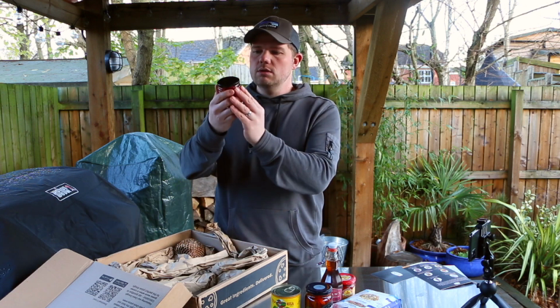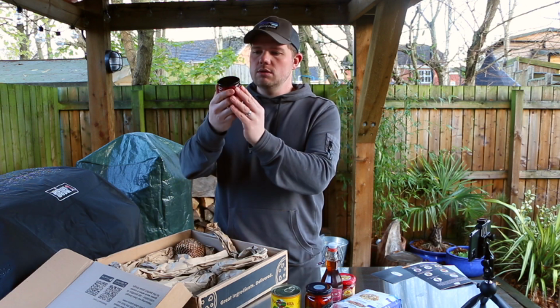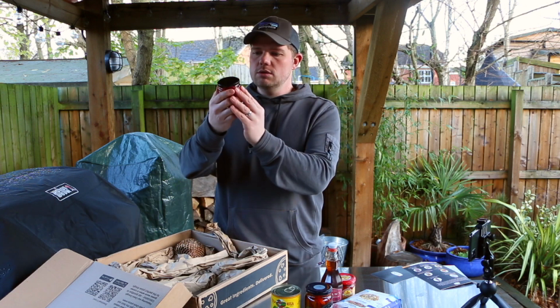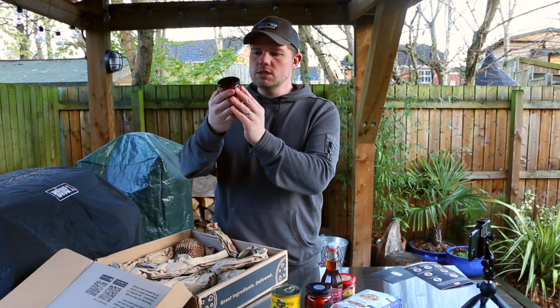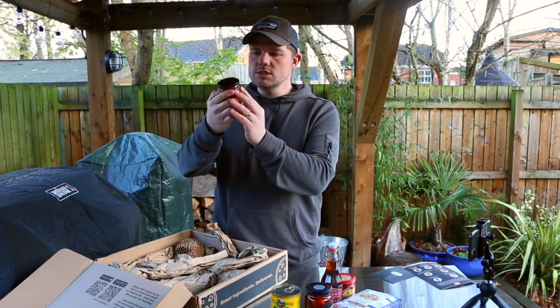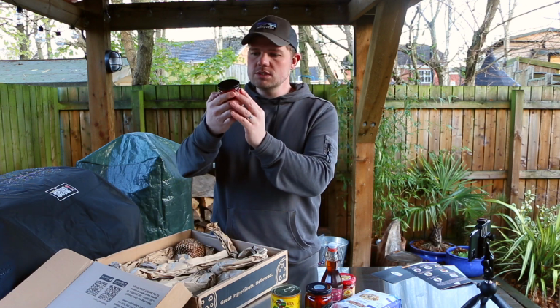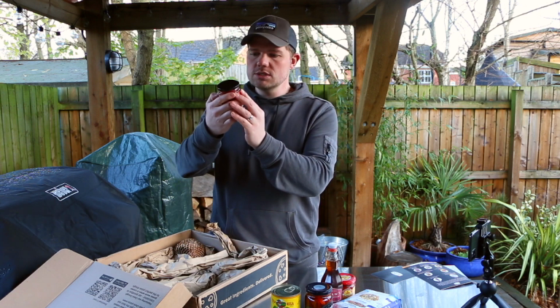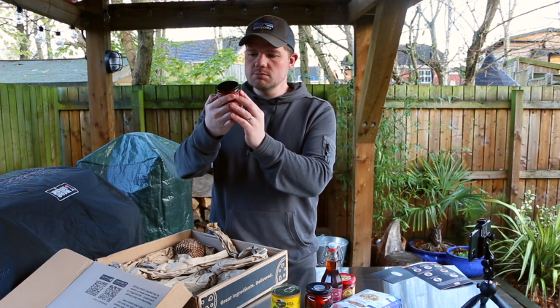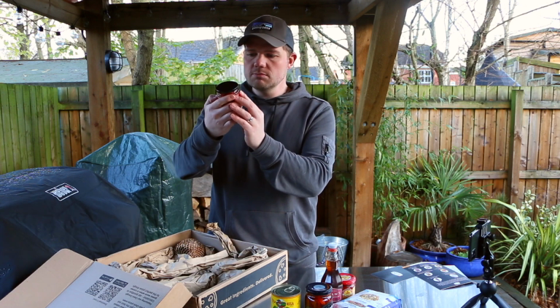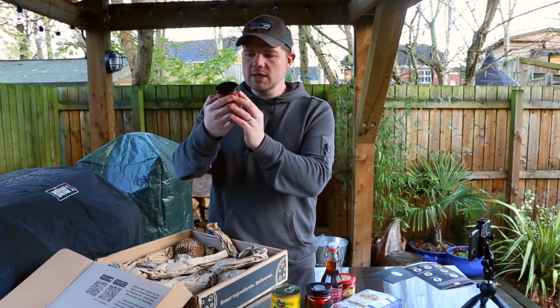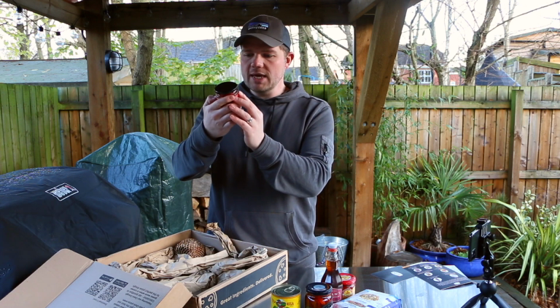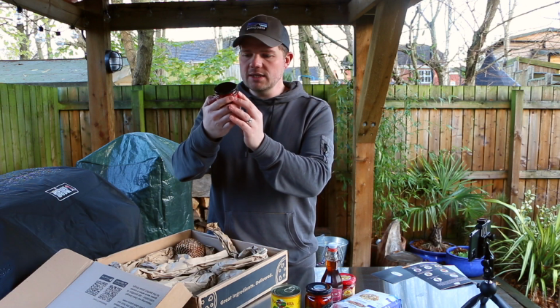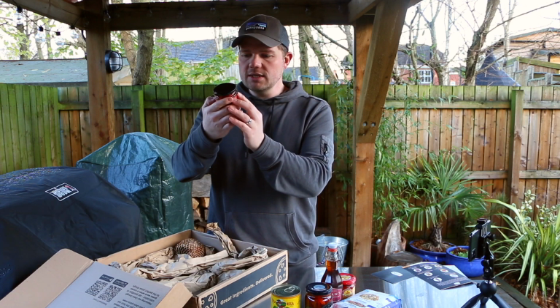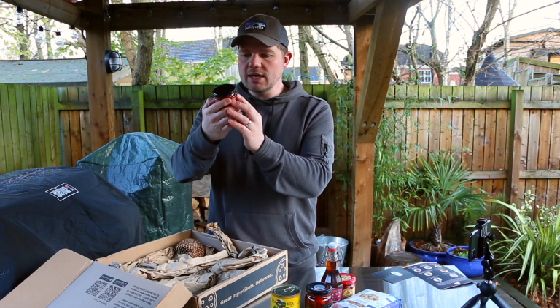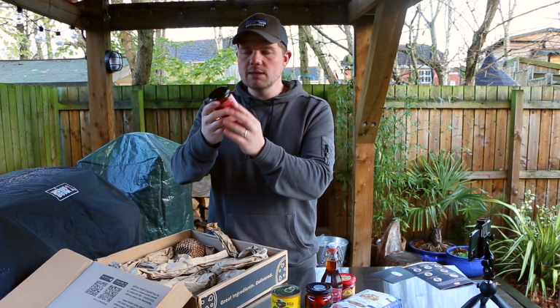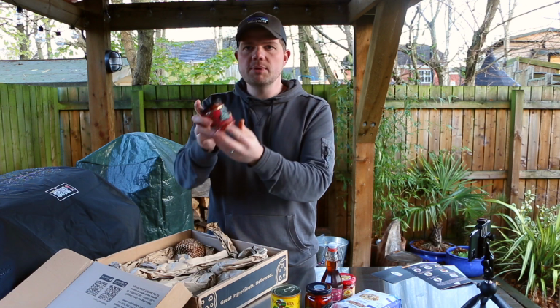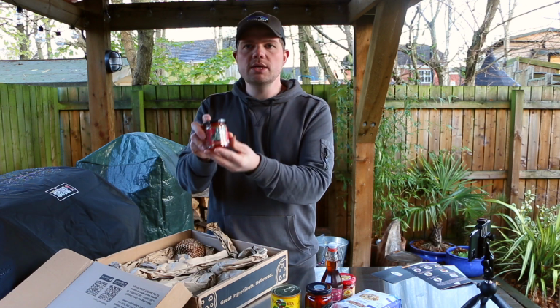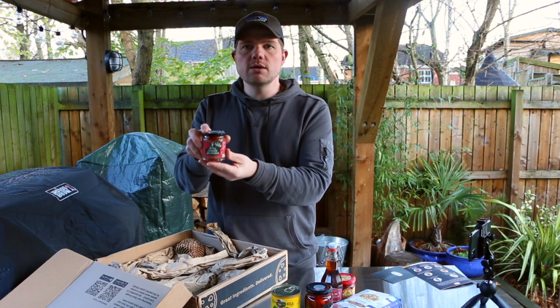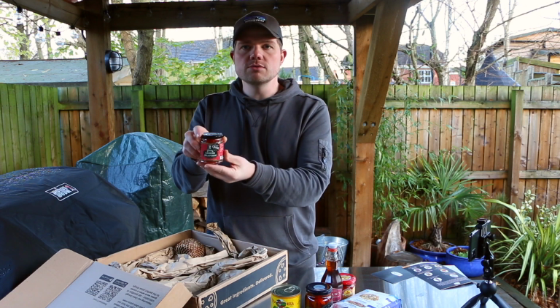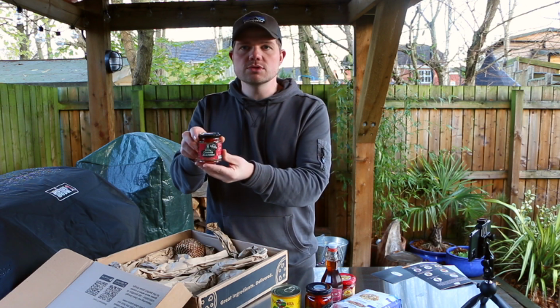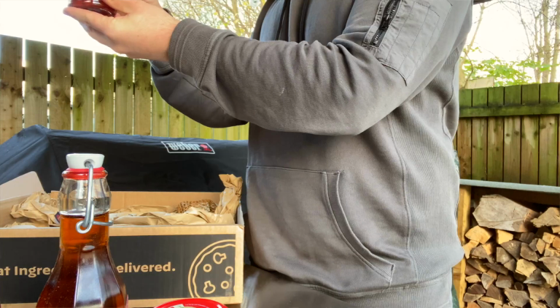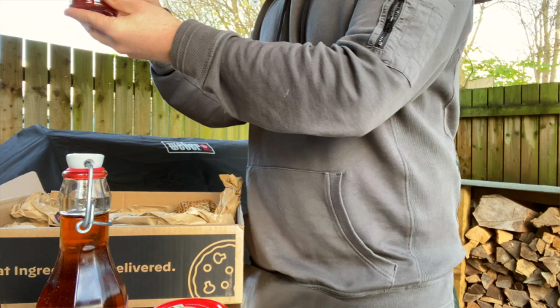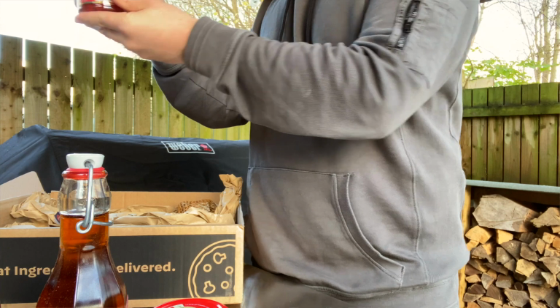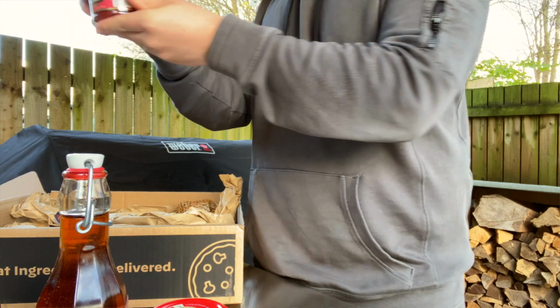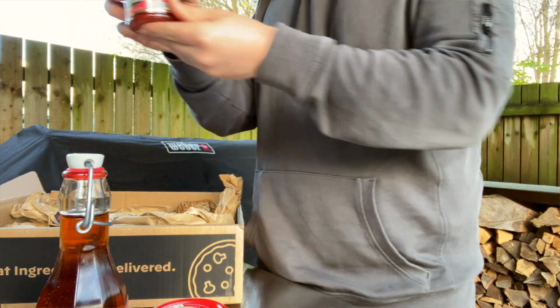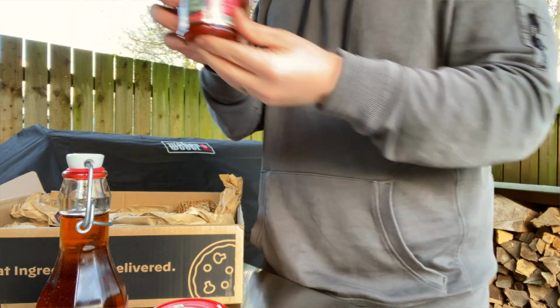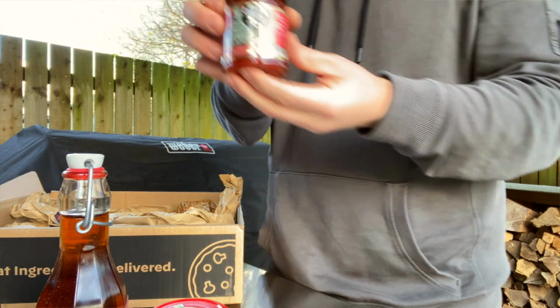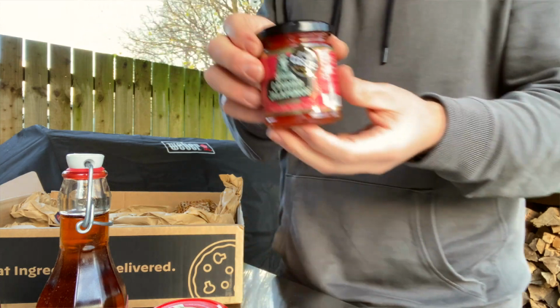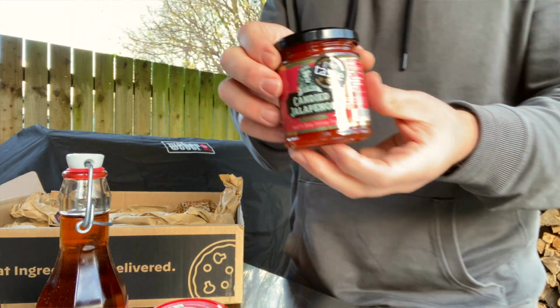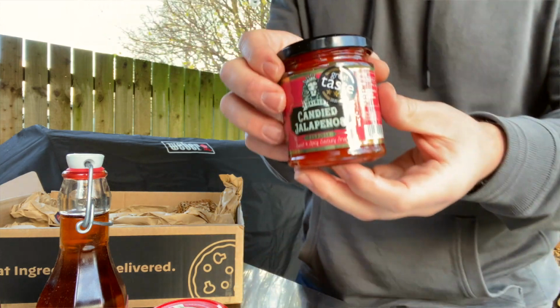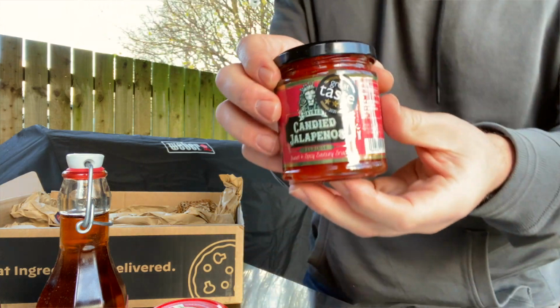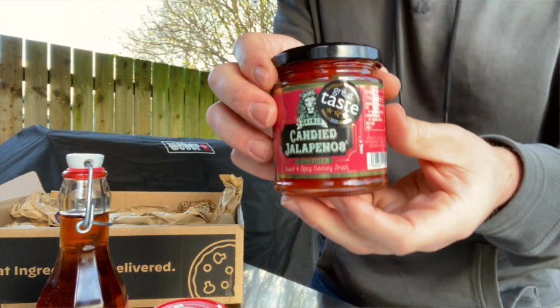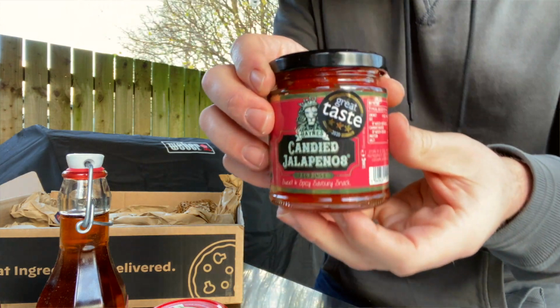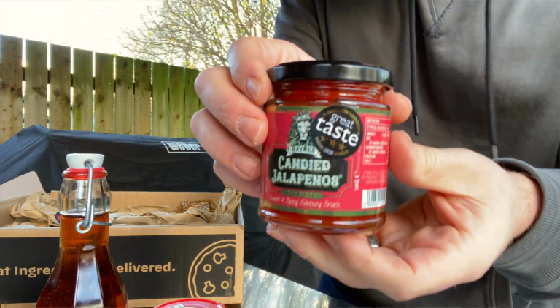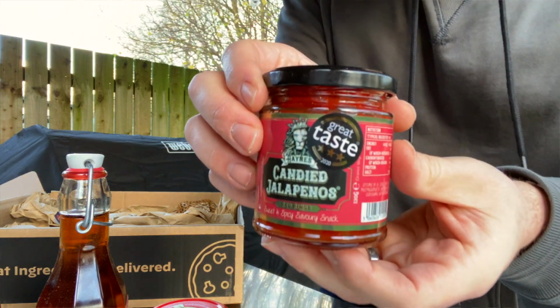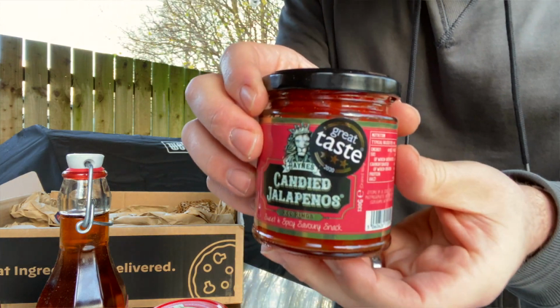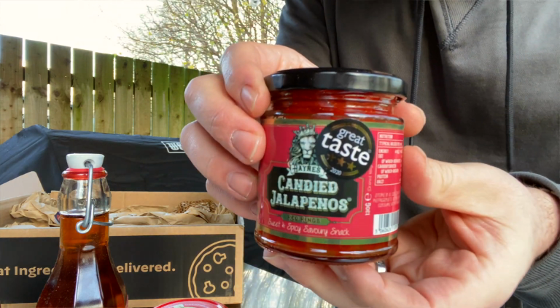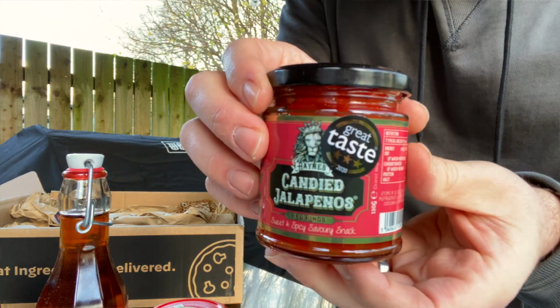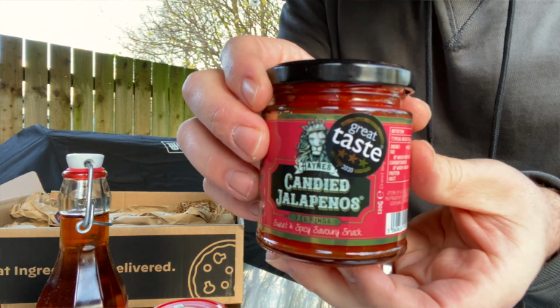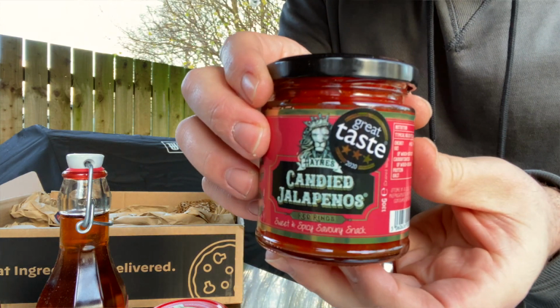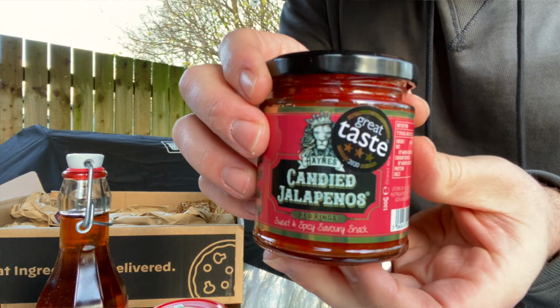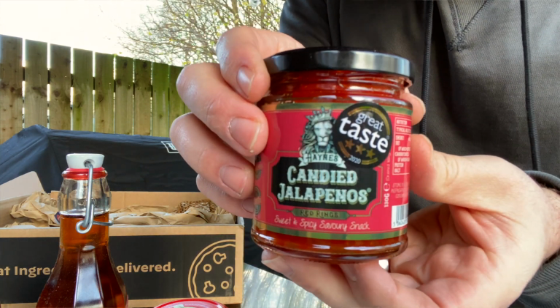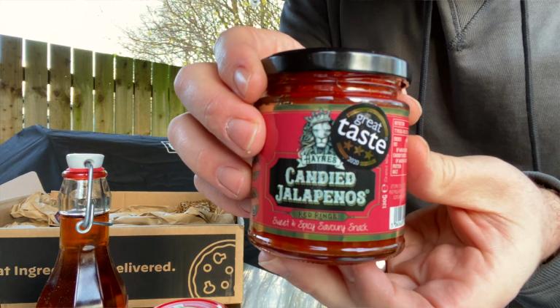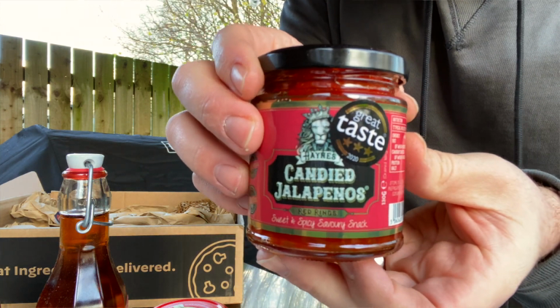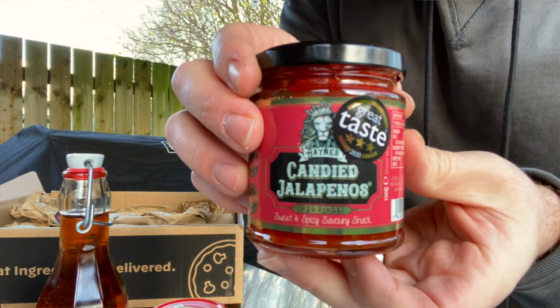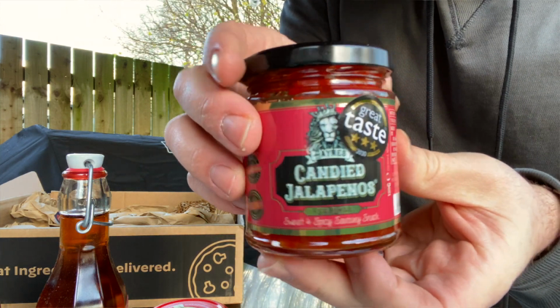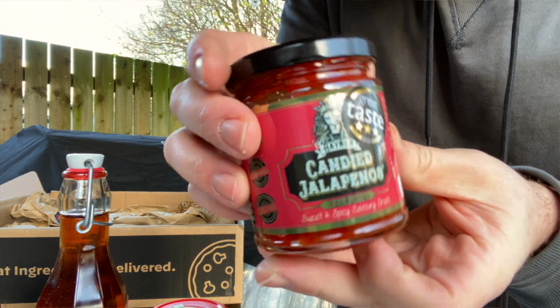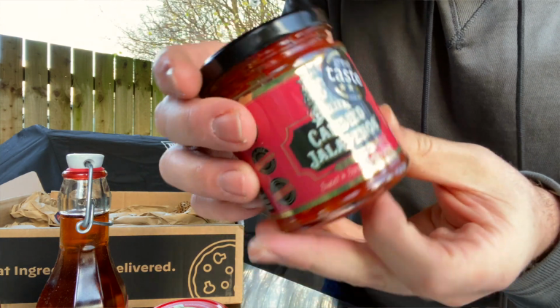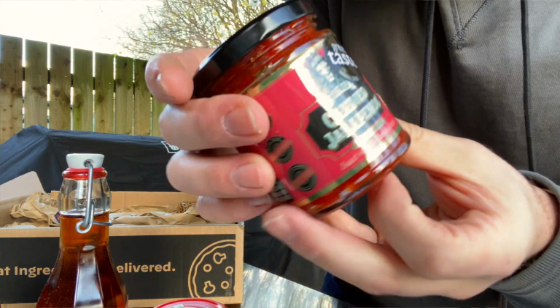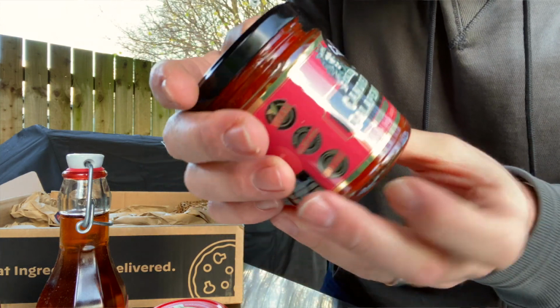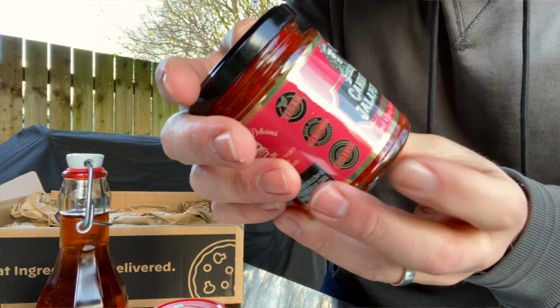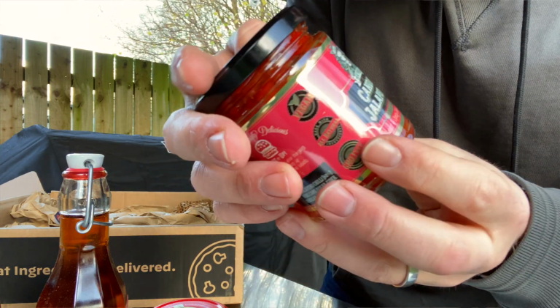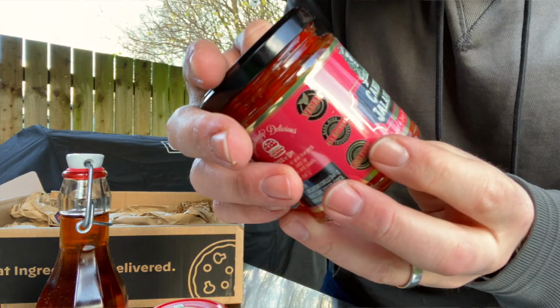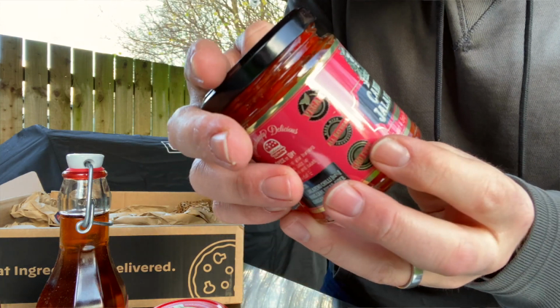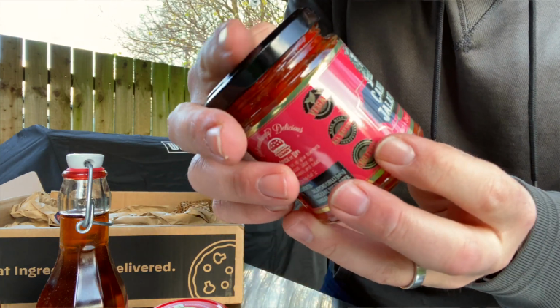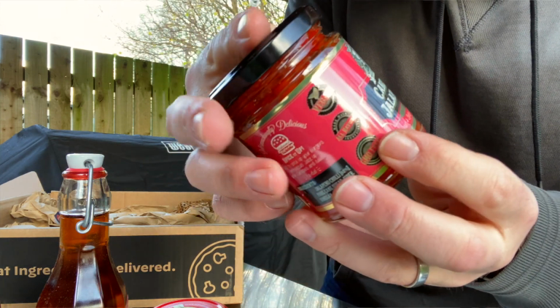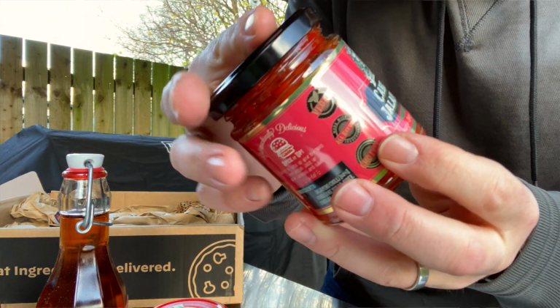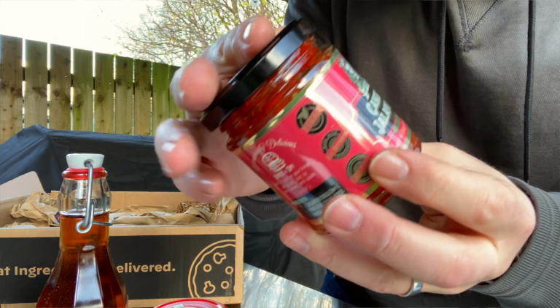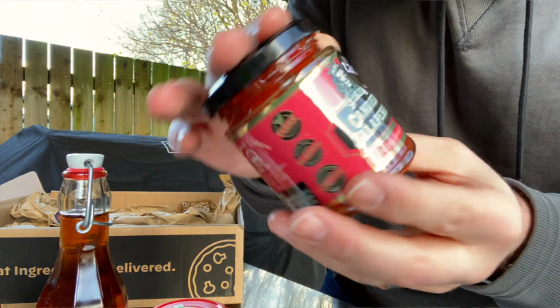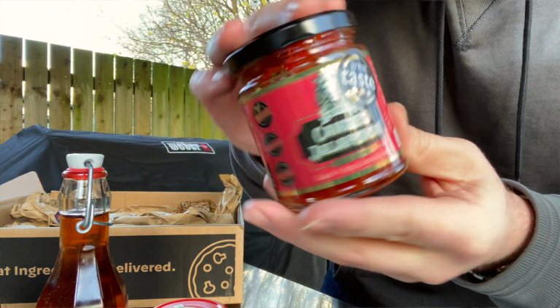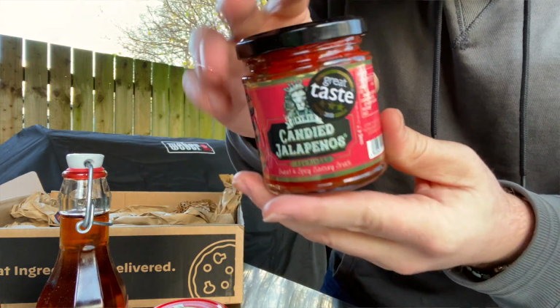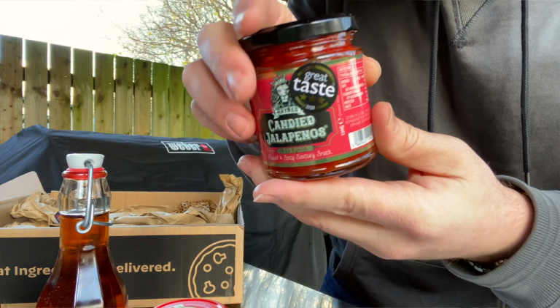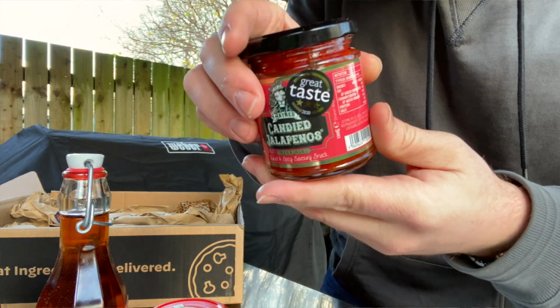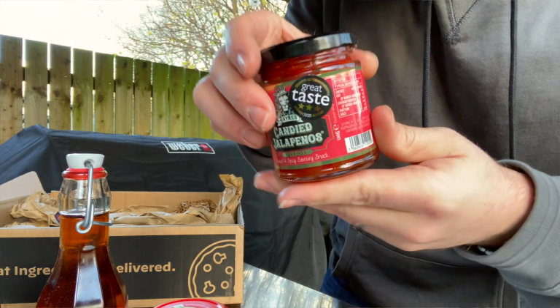This is some candied jalapeños. I don't think I've ever had candied jalapeños before — interesting.